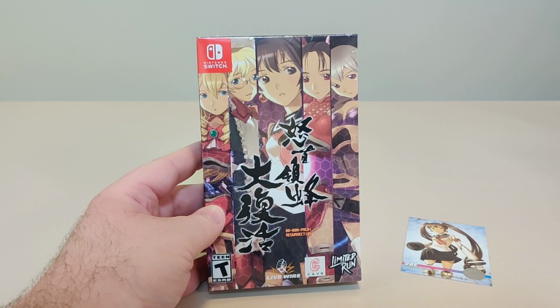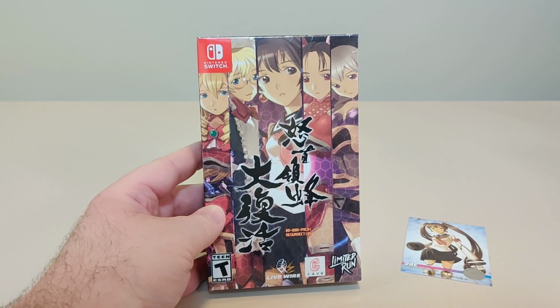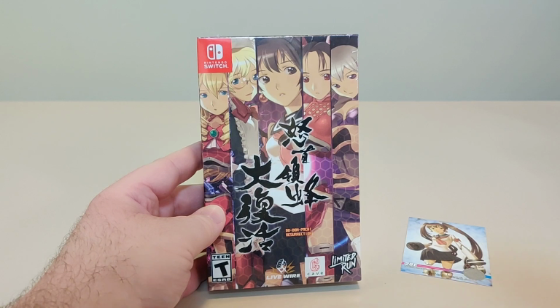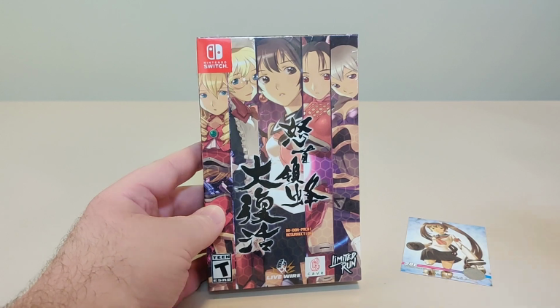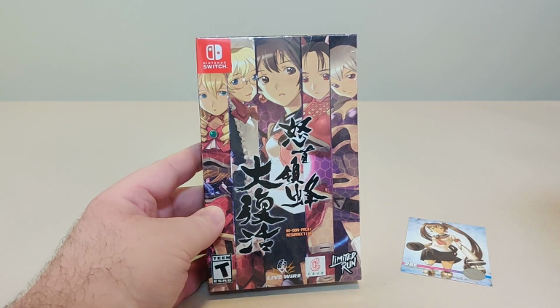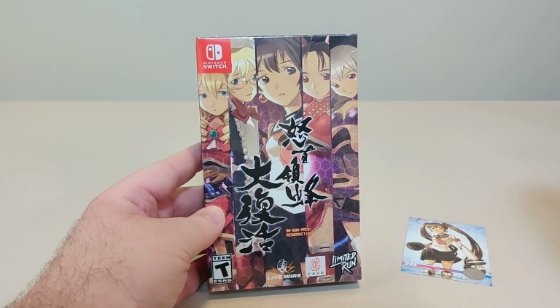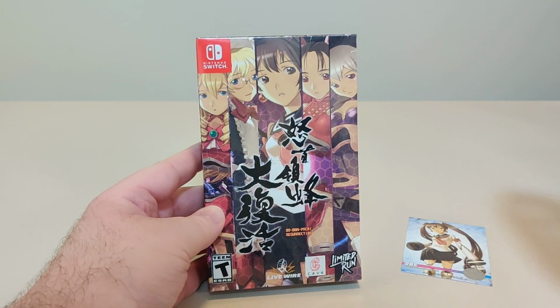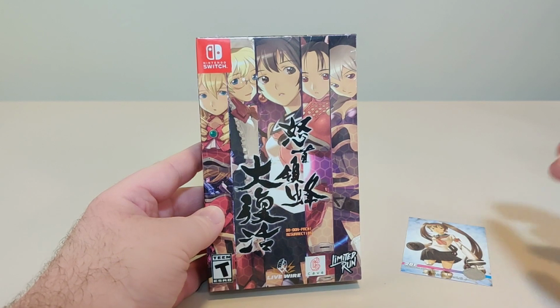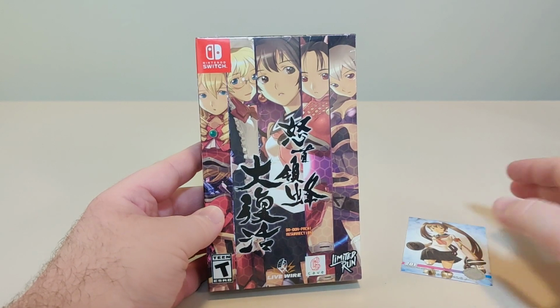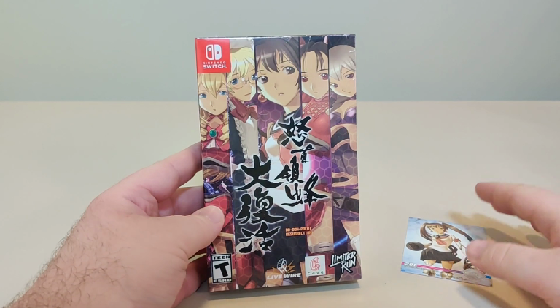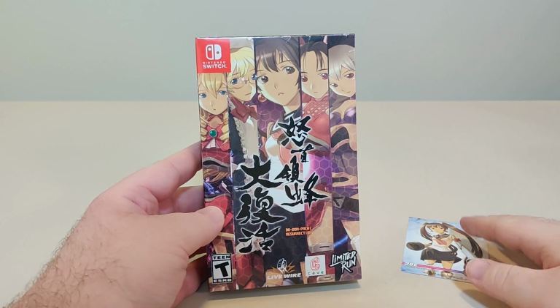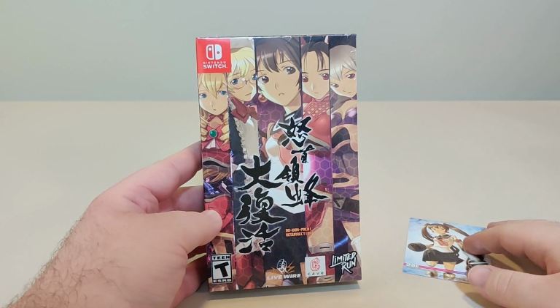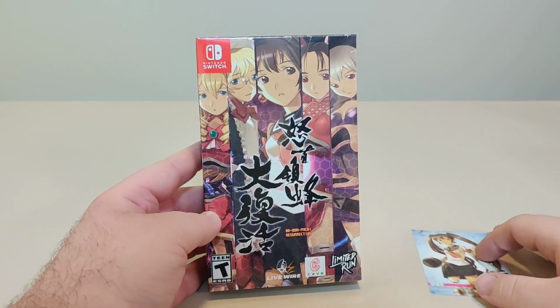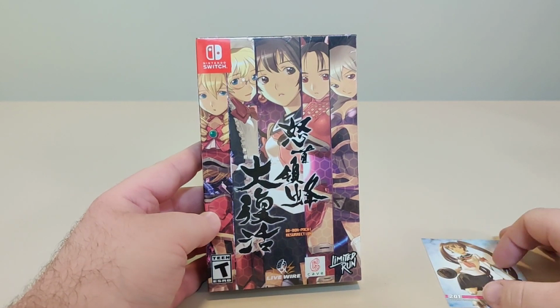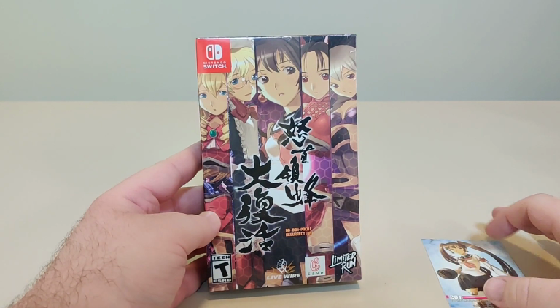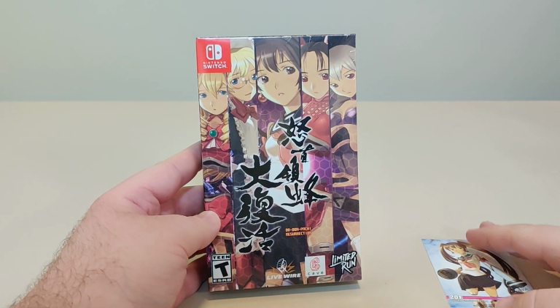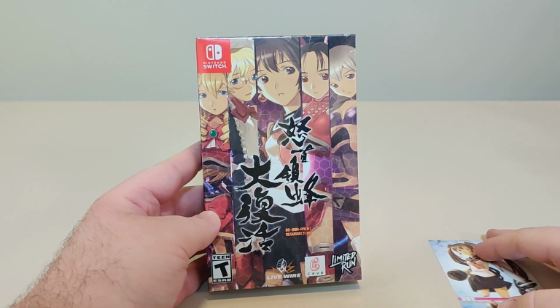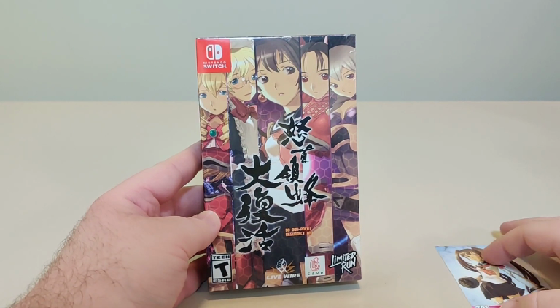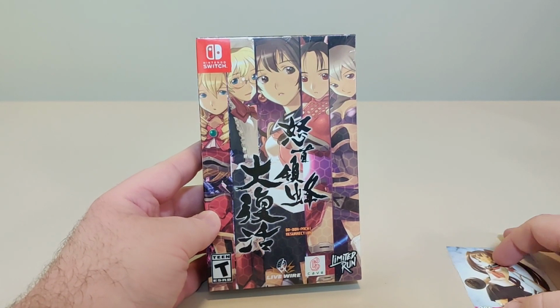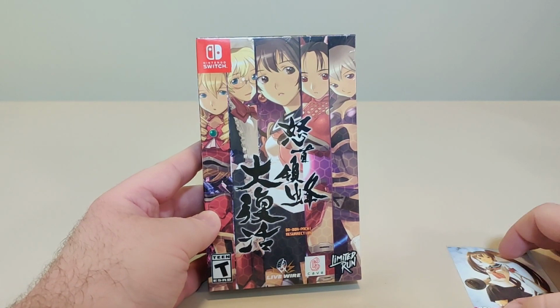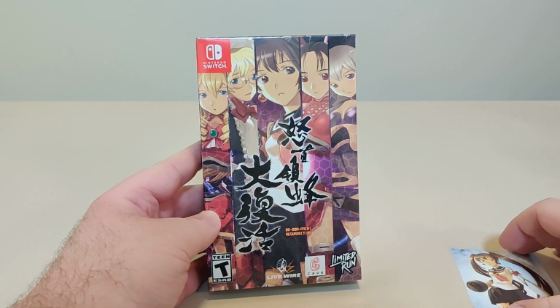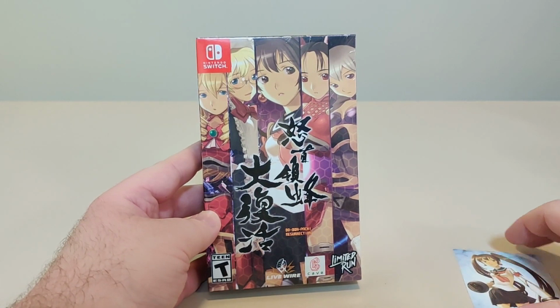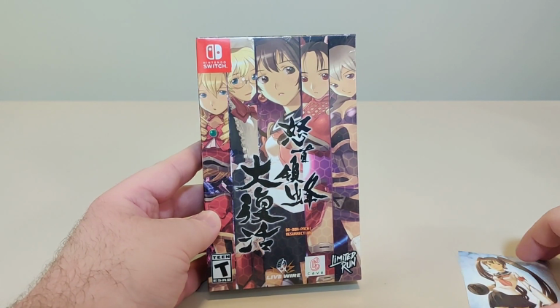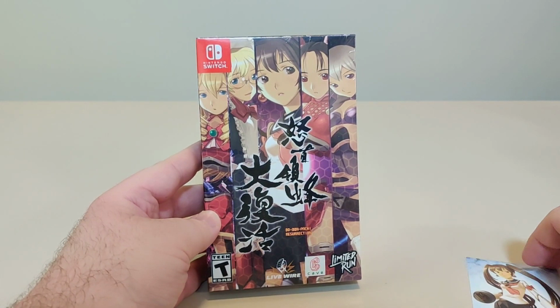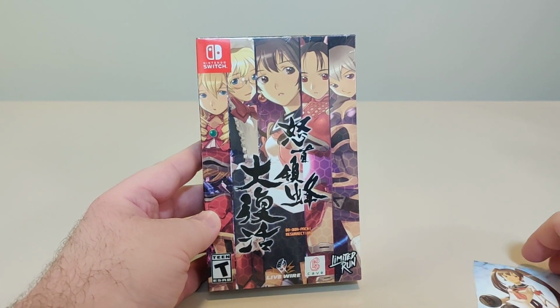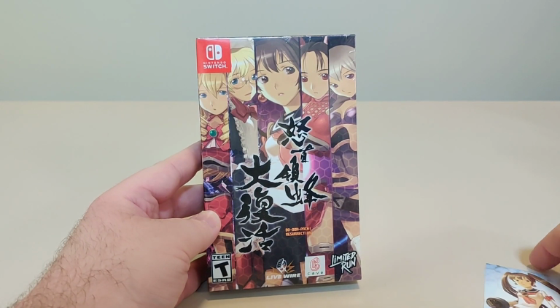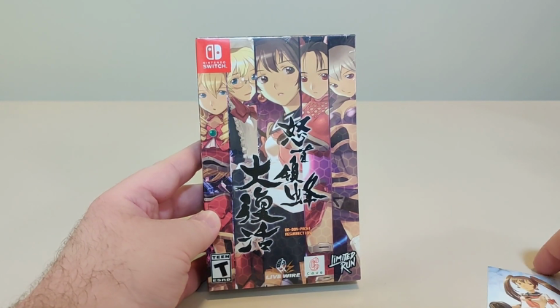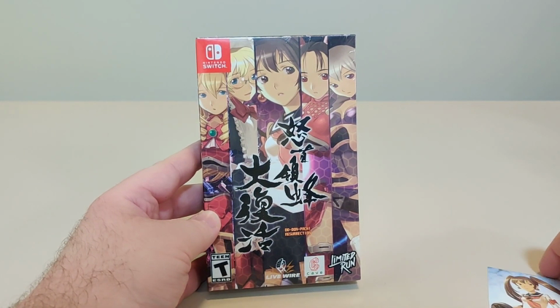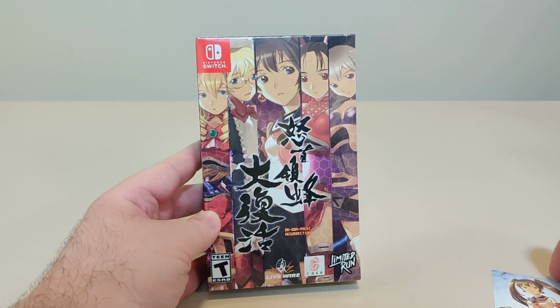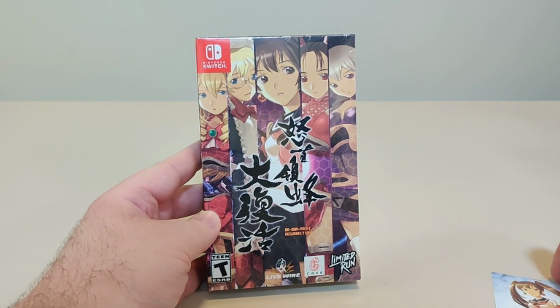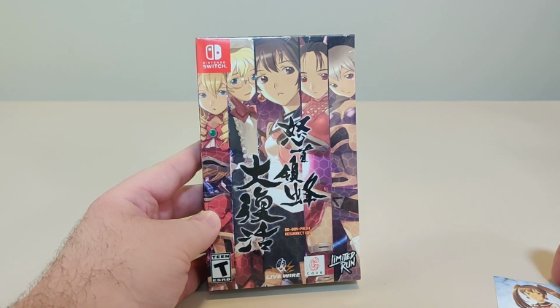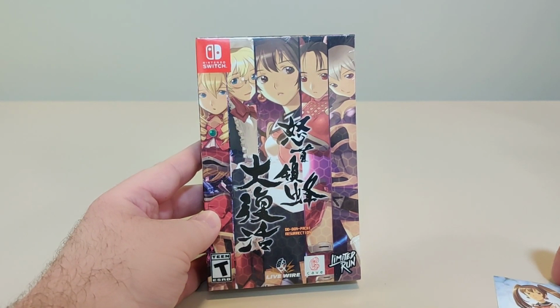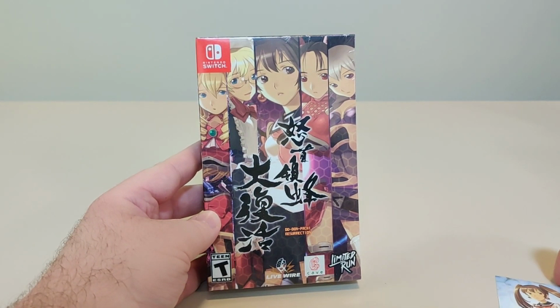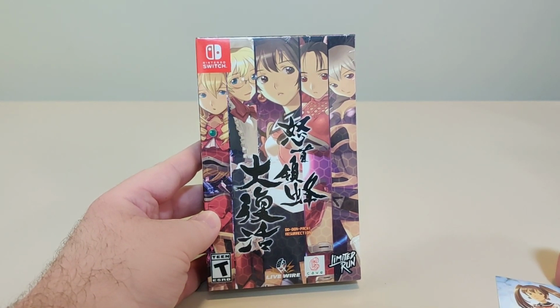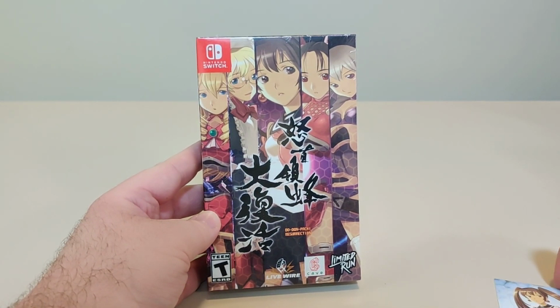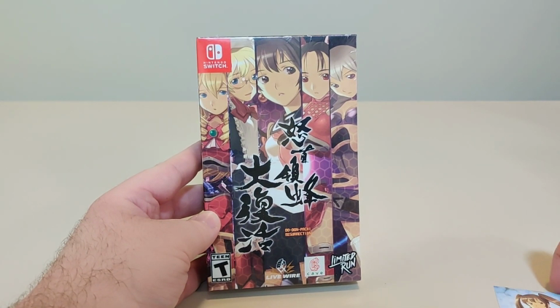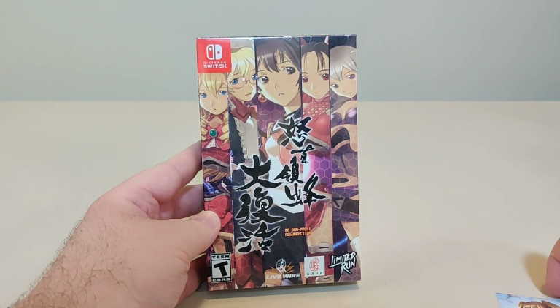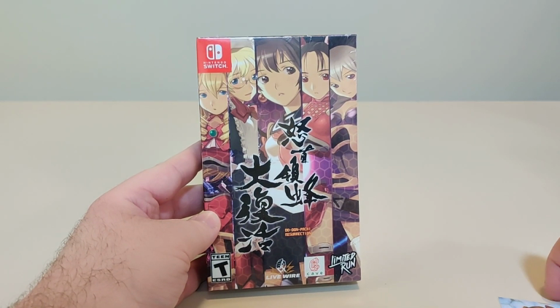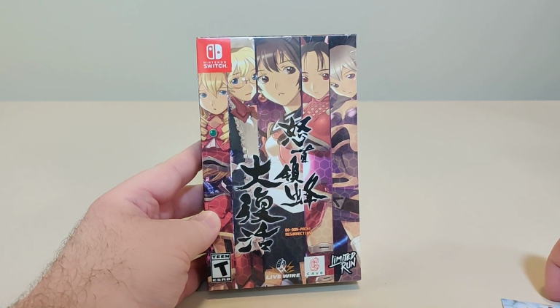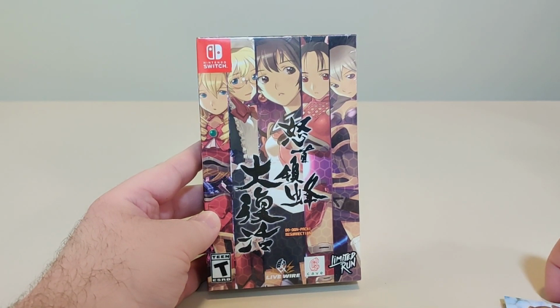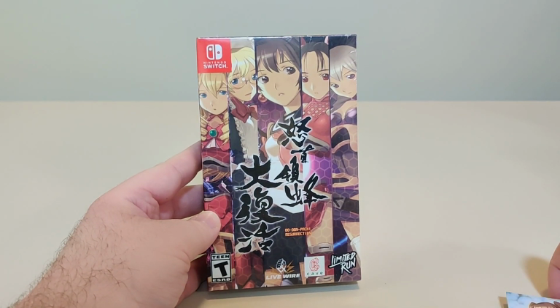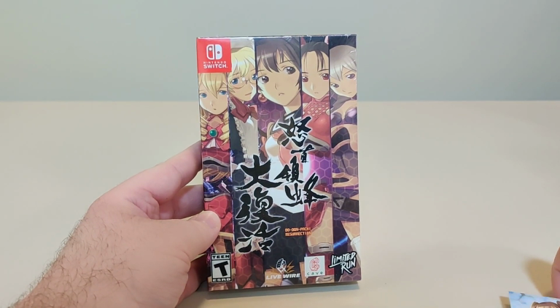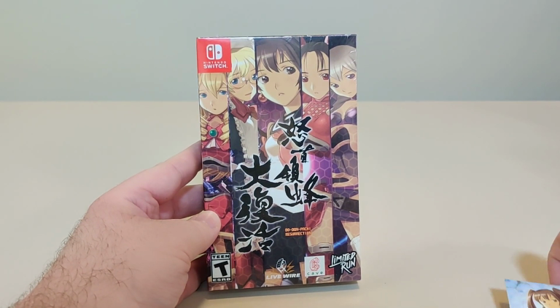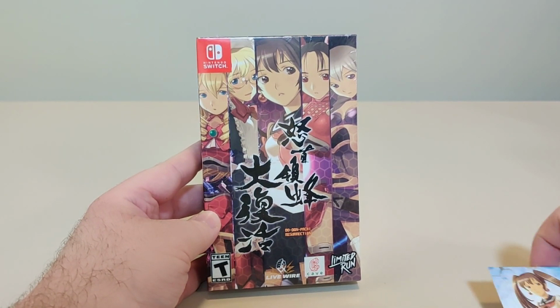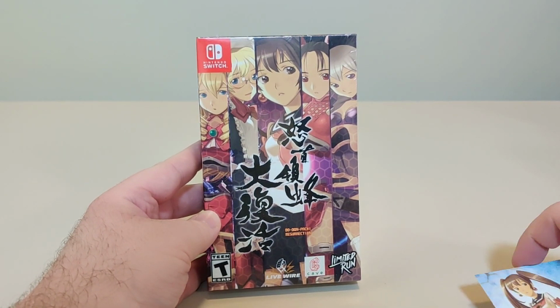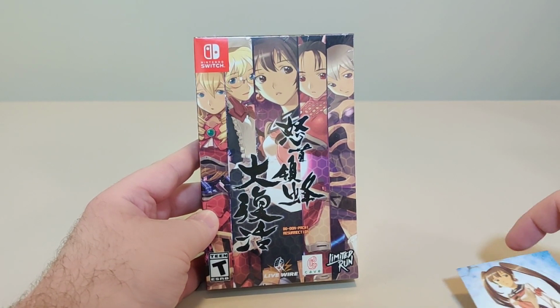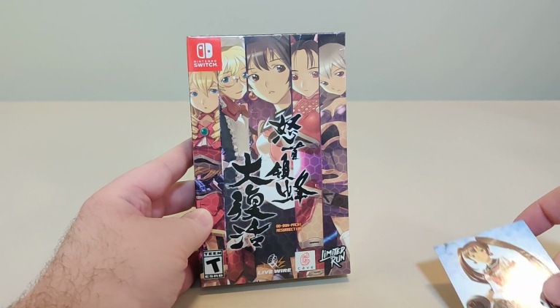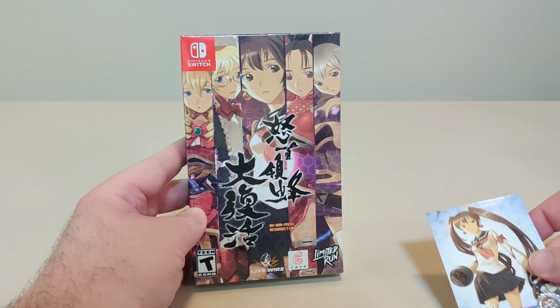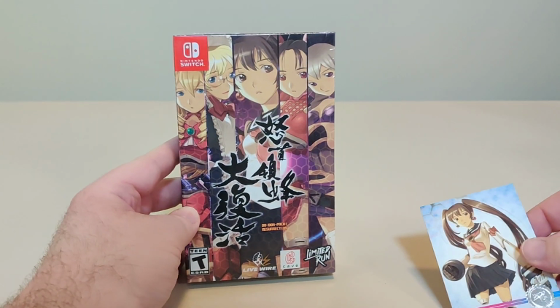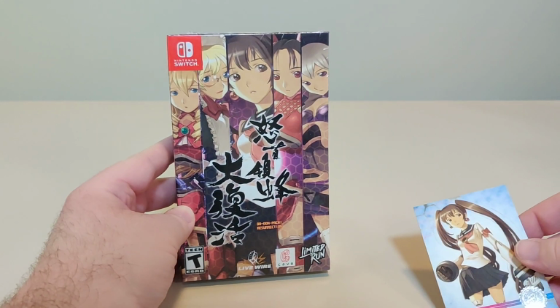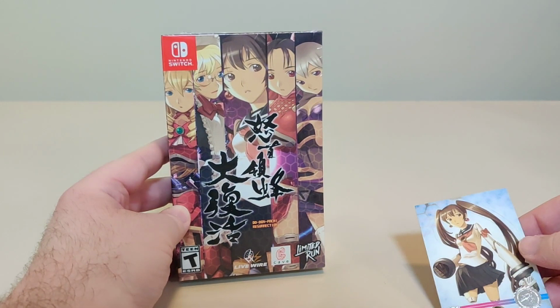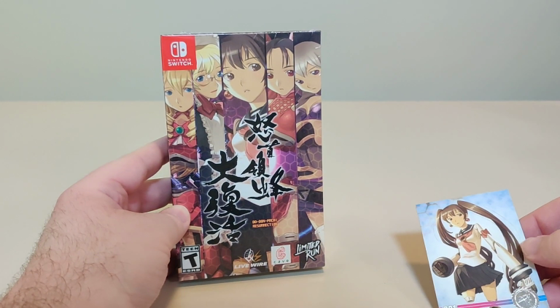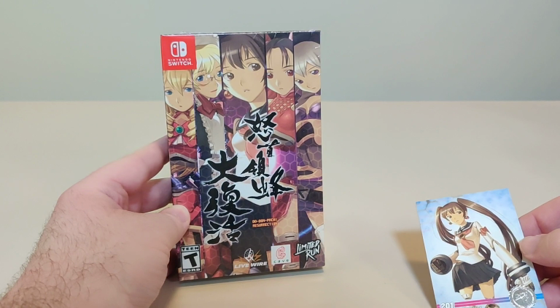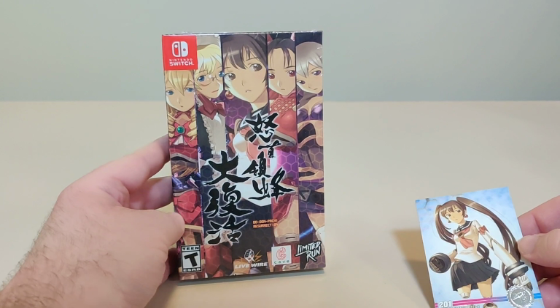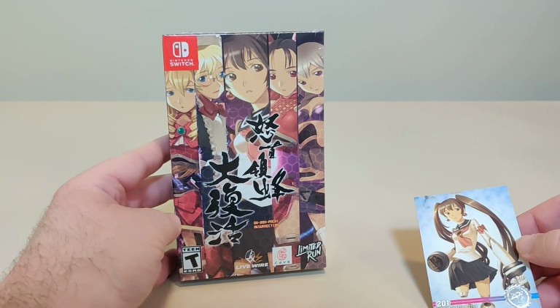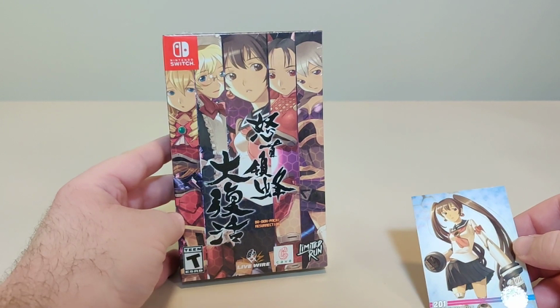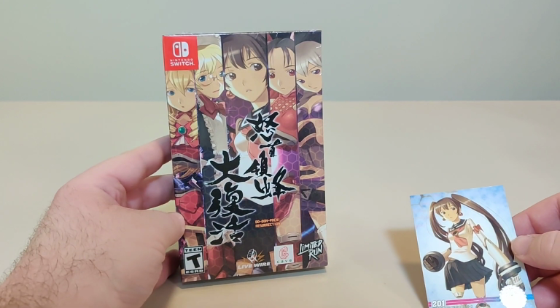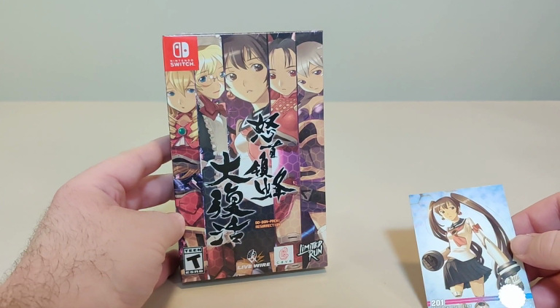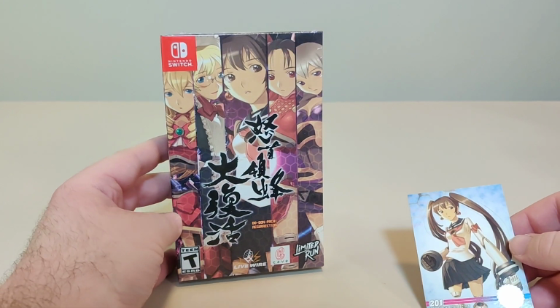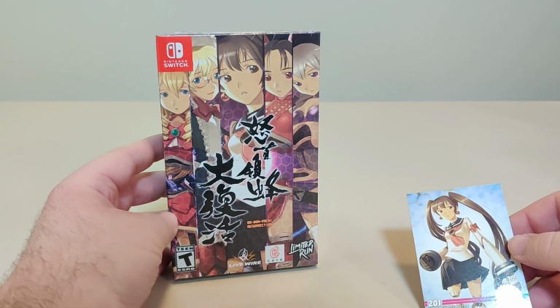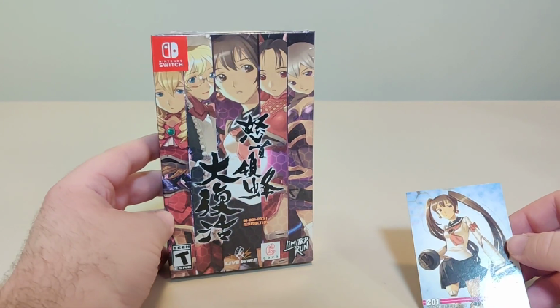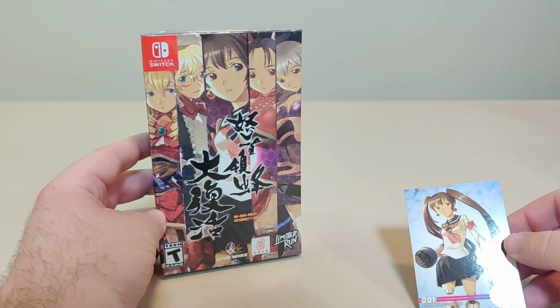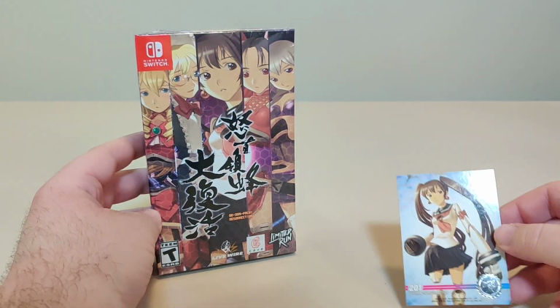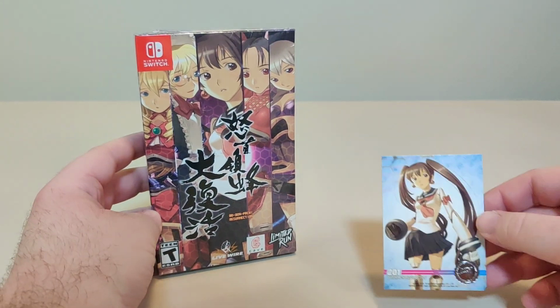Hello everybody and welcome back to another Schlib on Switch unboxing video. Today we have Dodonpachi Resurrection from Limited Run Games.